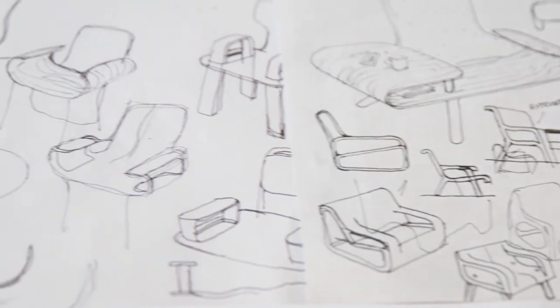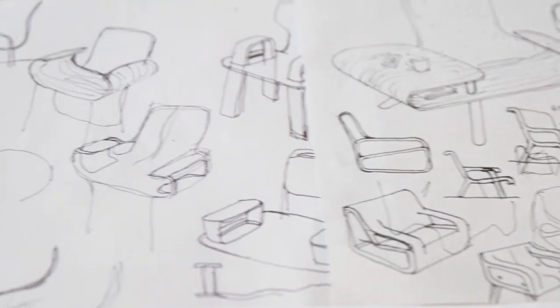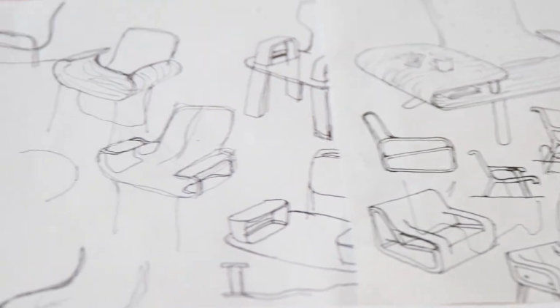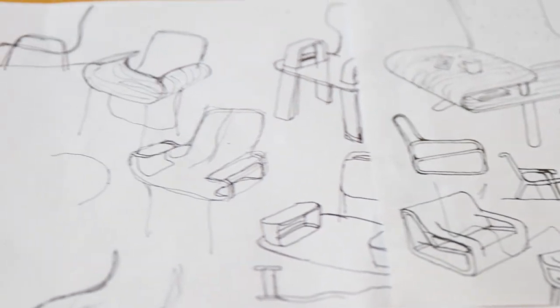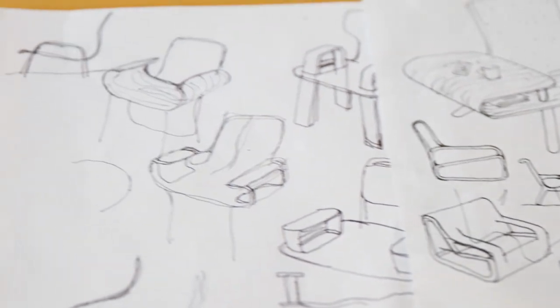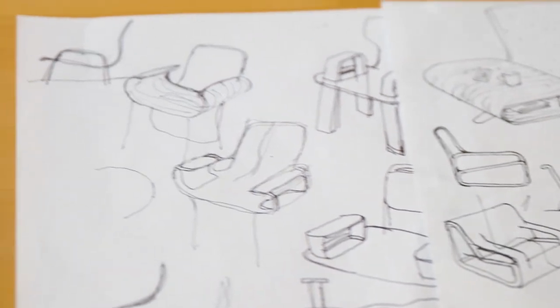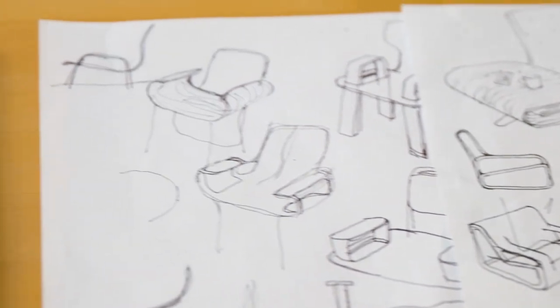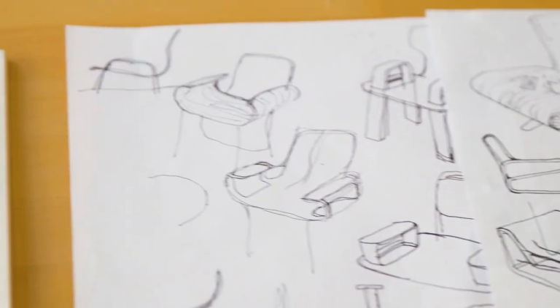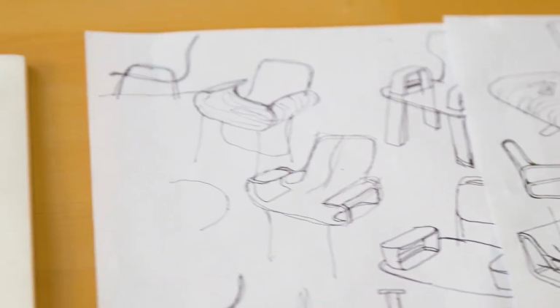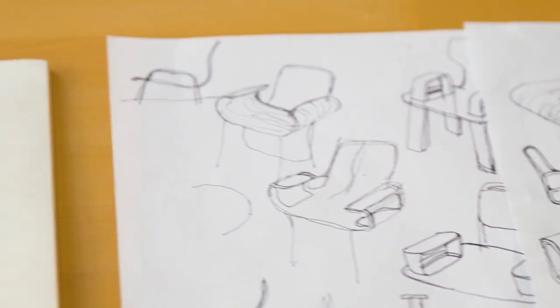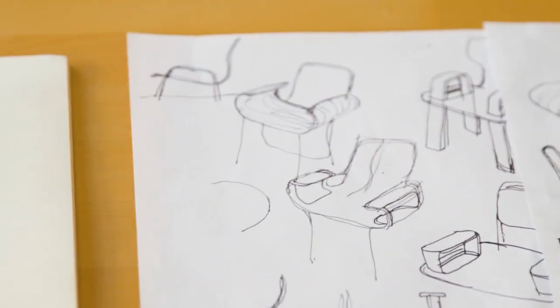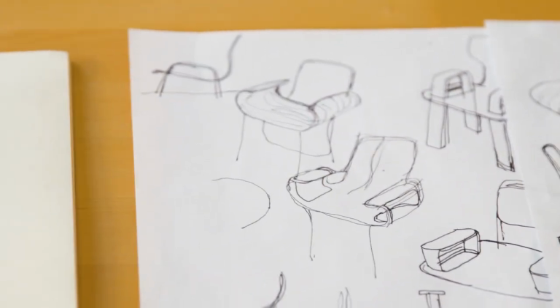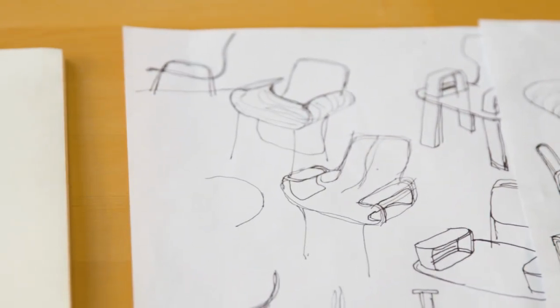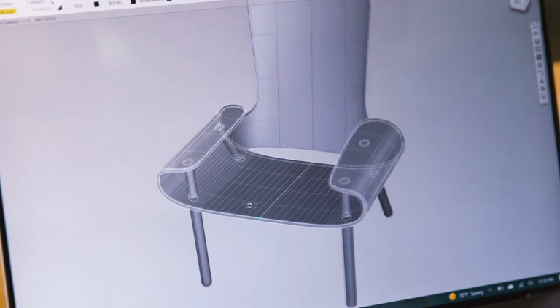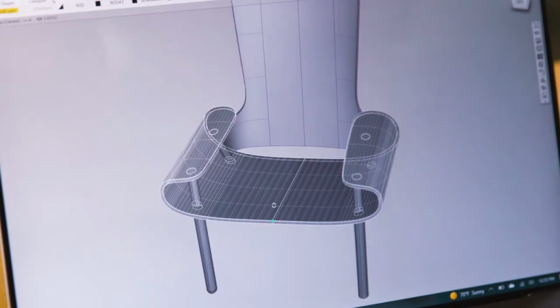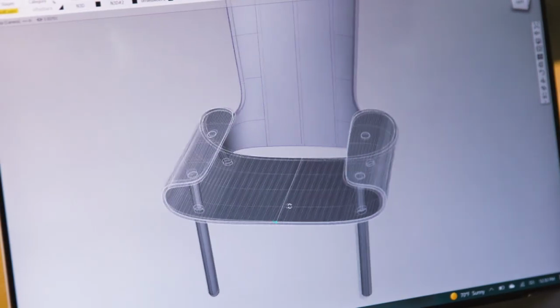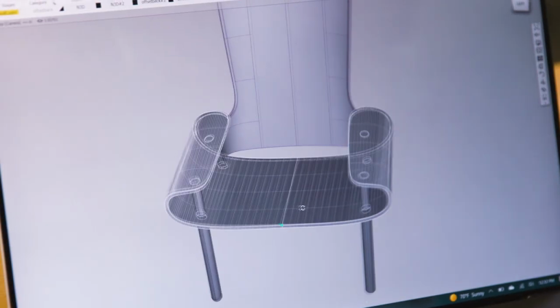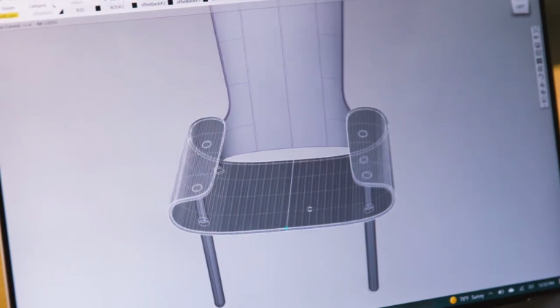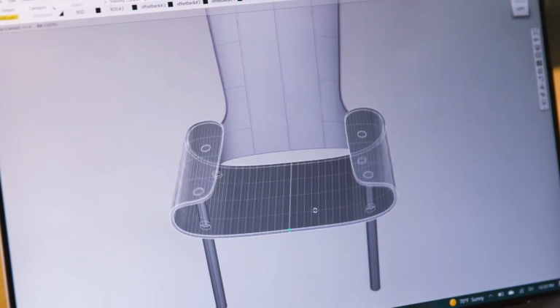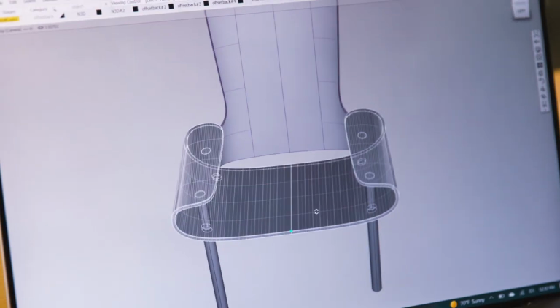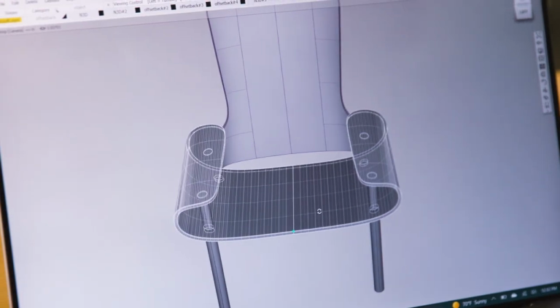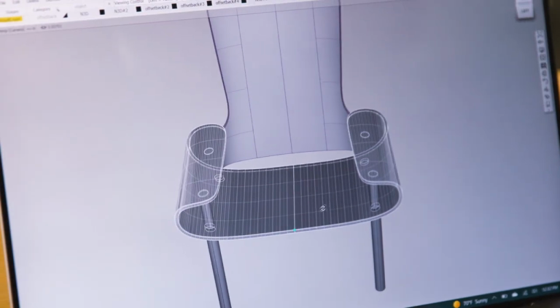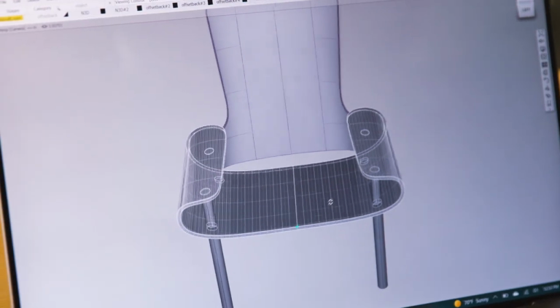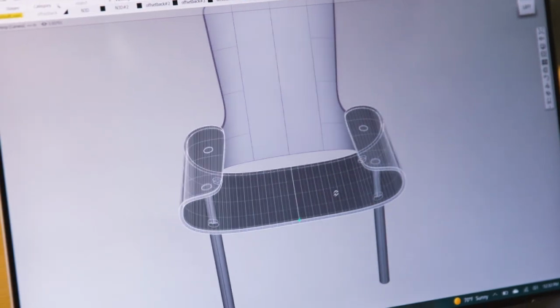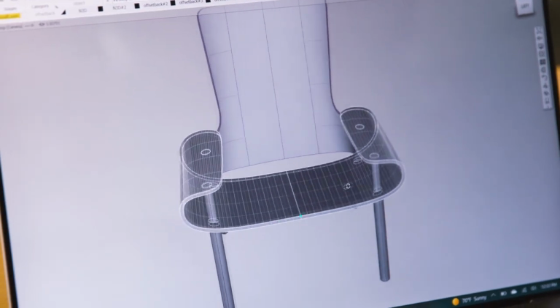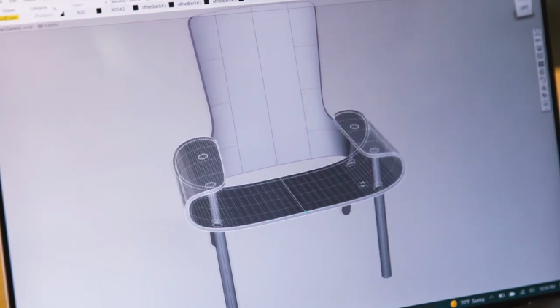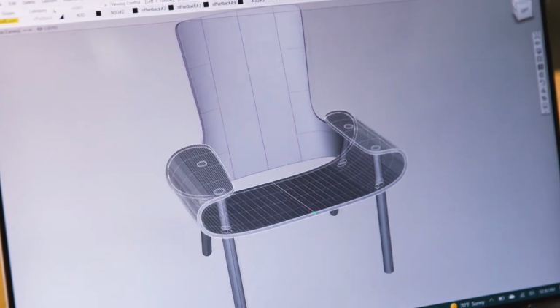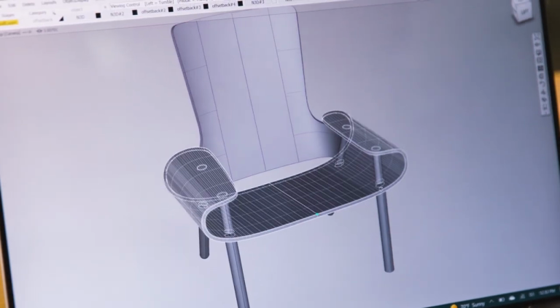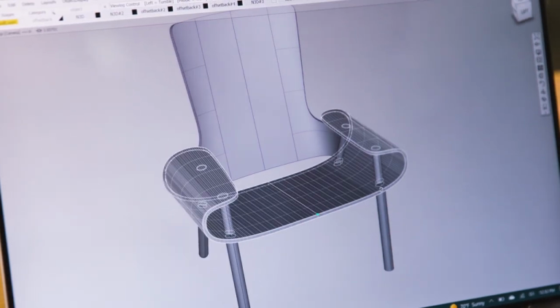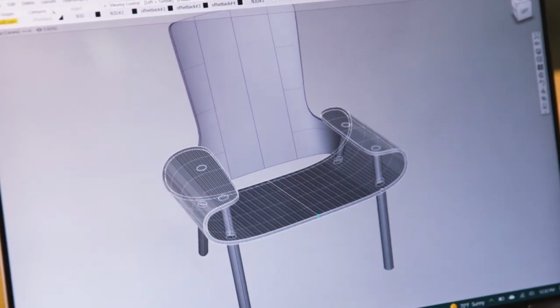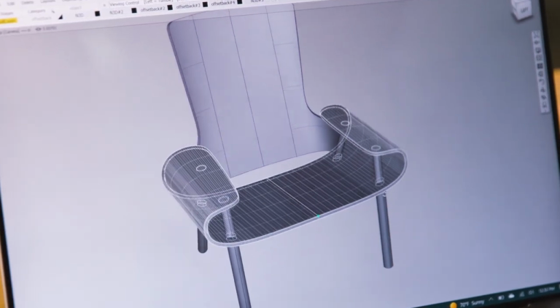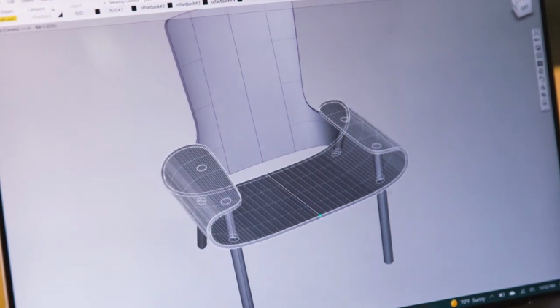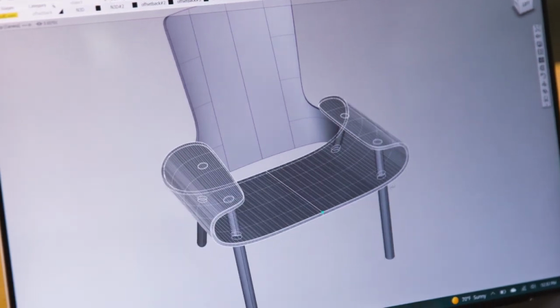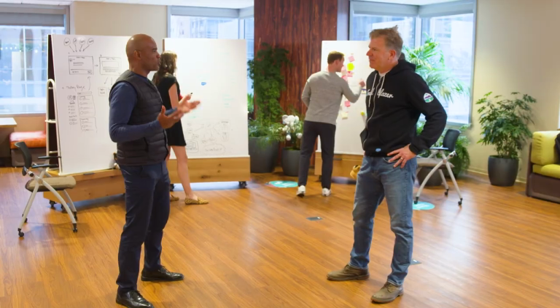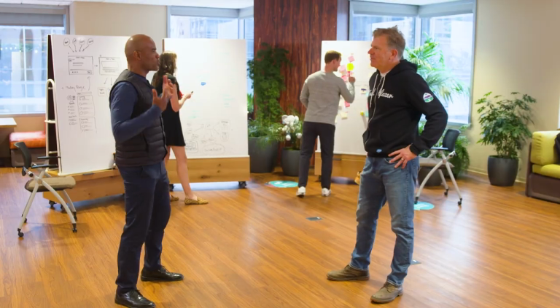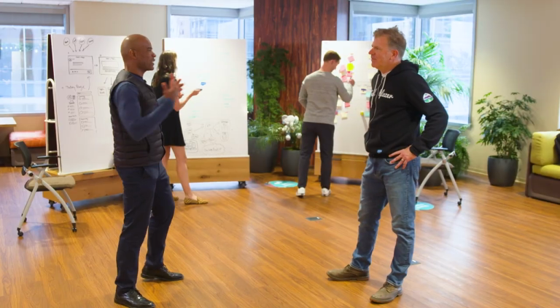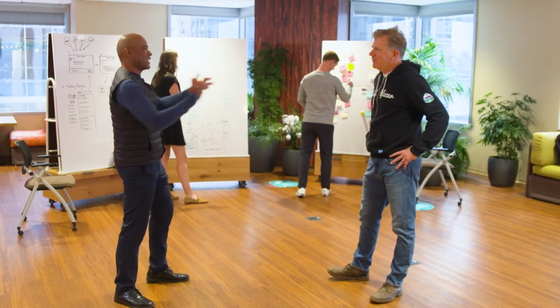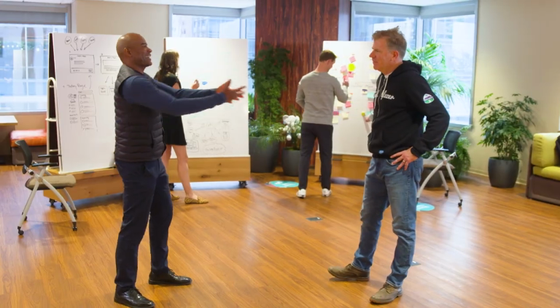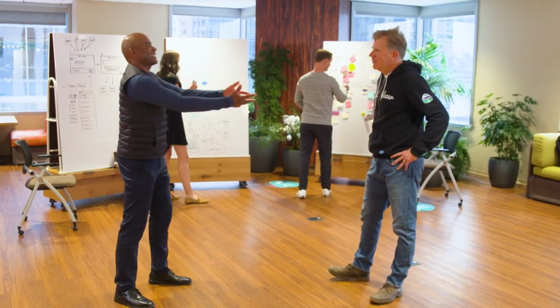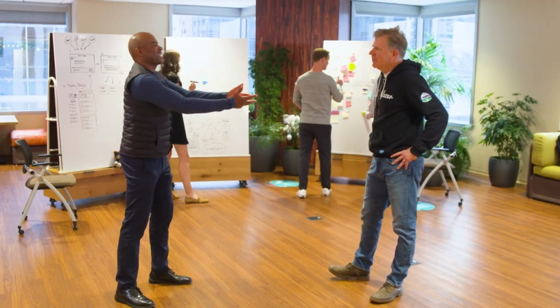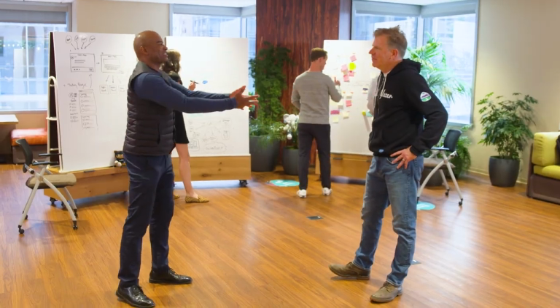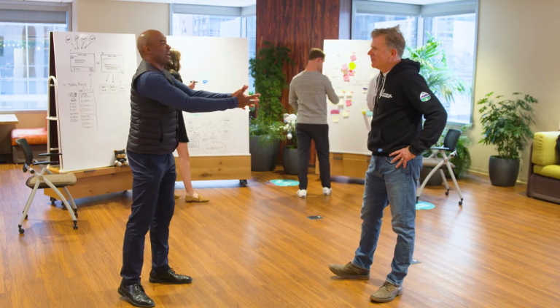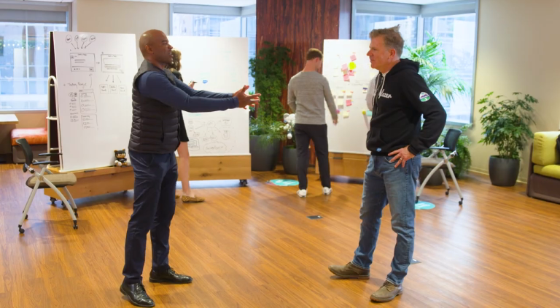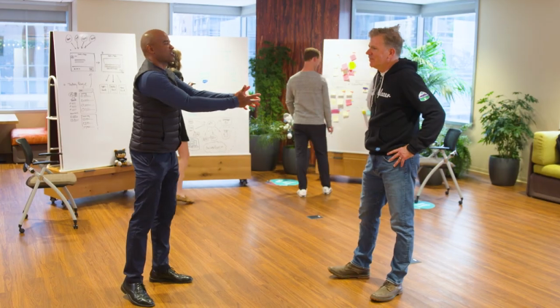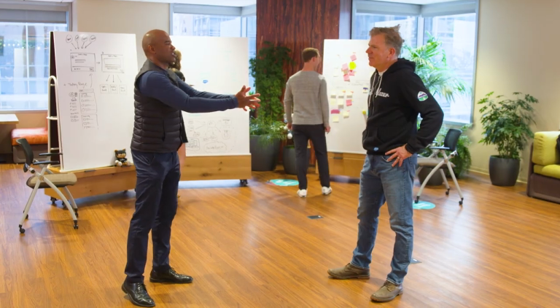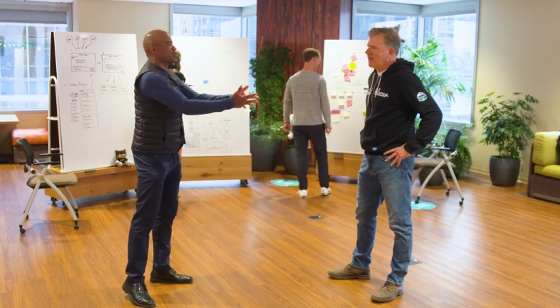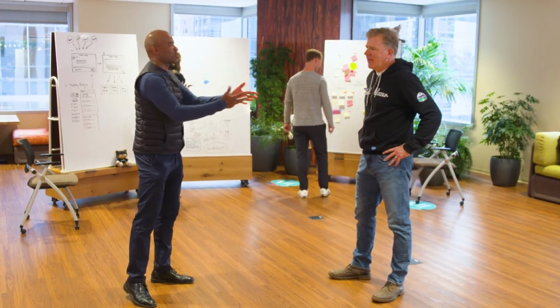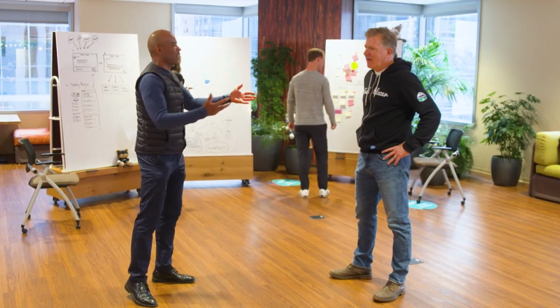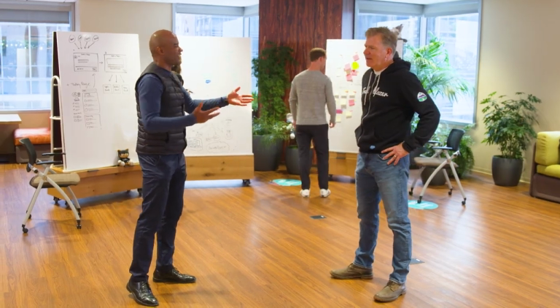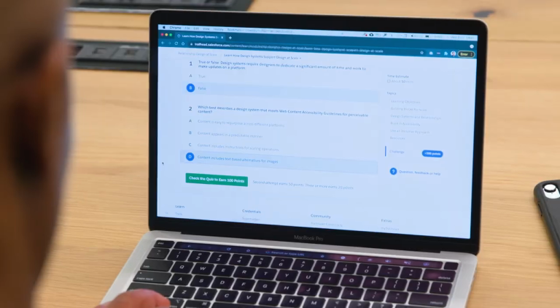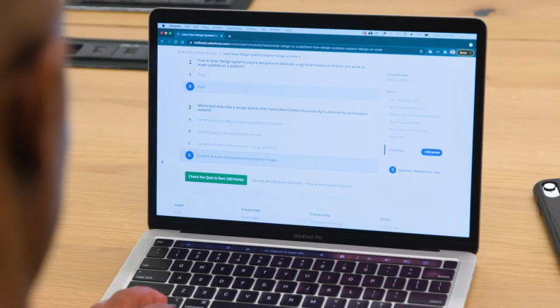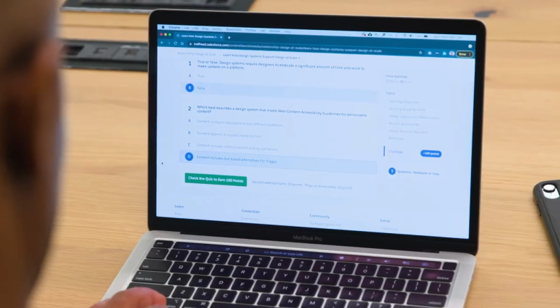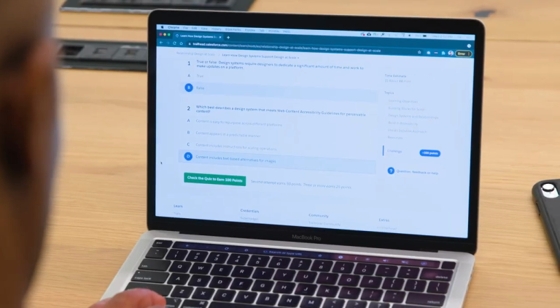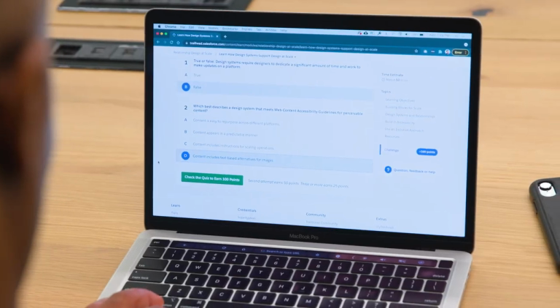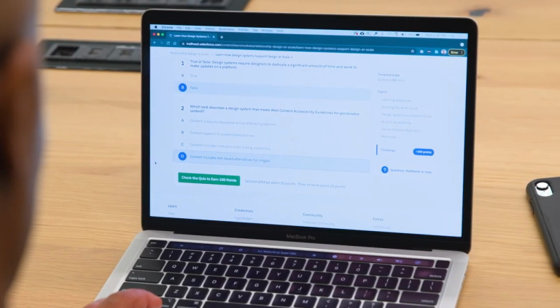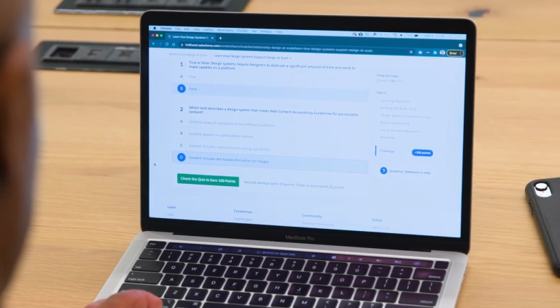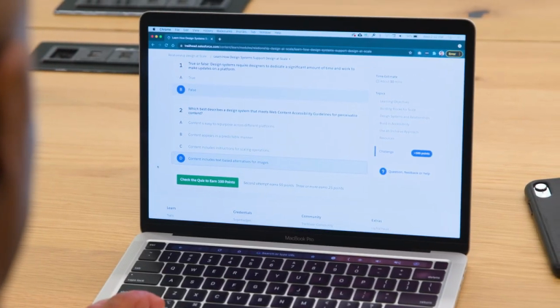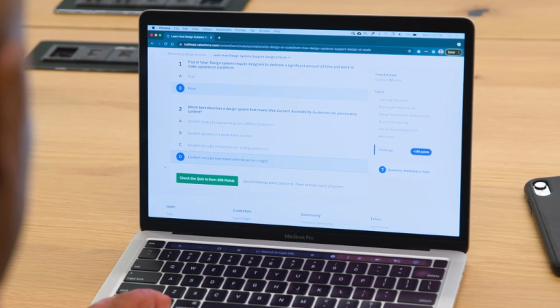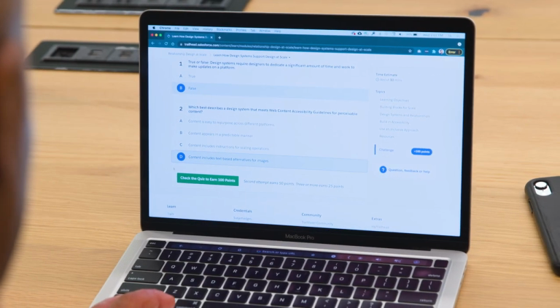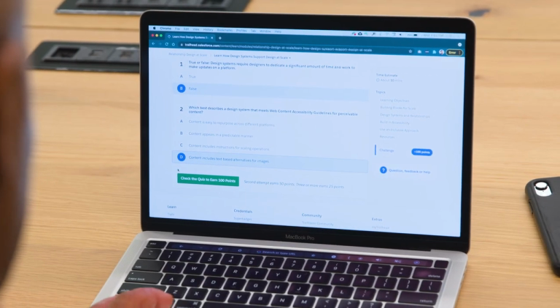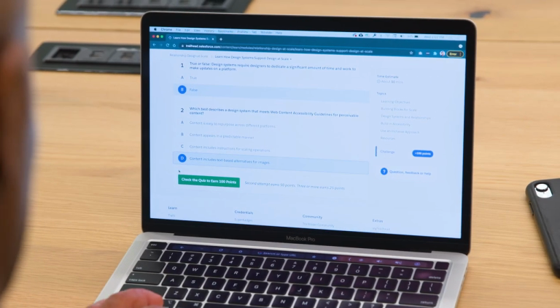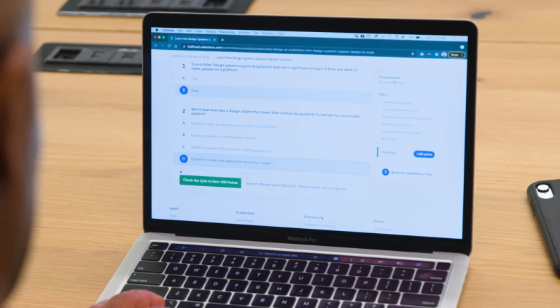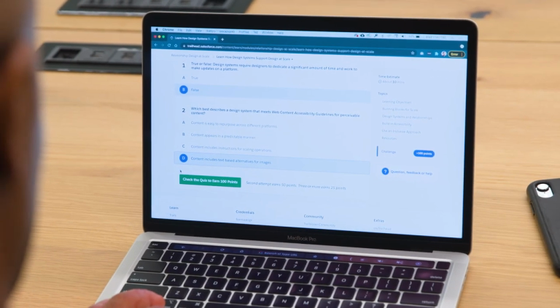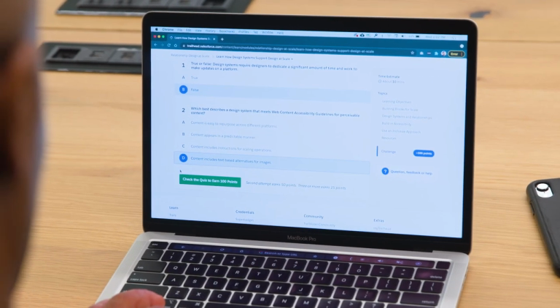Product design — people get it, right? An object, you can mock it up. But when you're looking at technology or UX design, how does that process work?